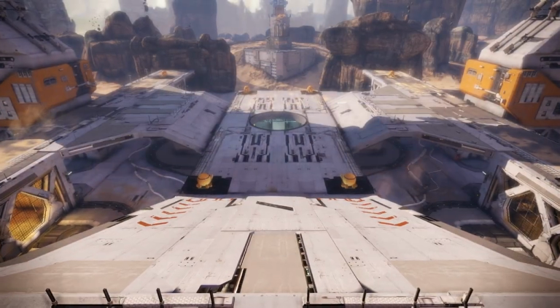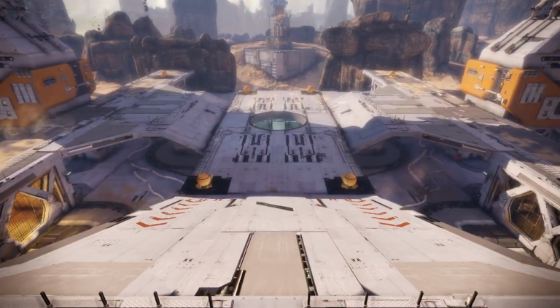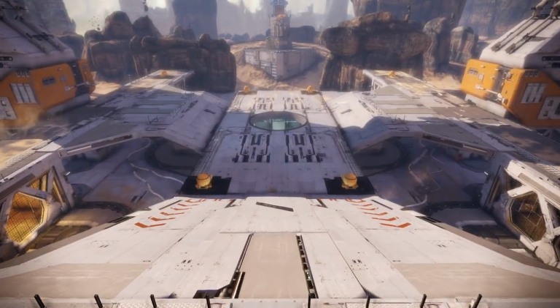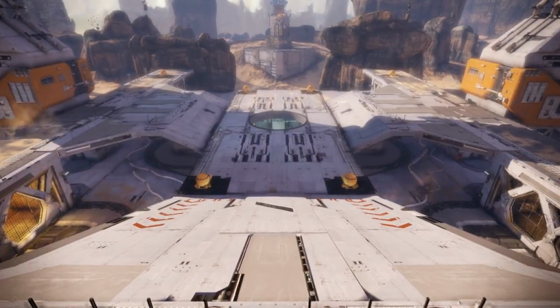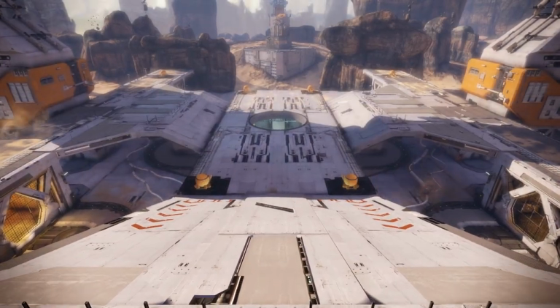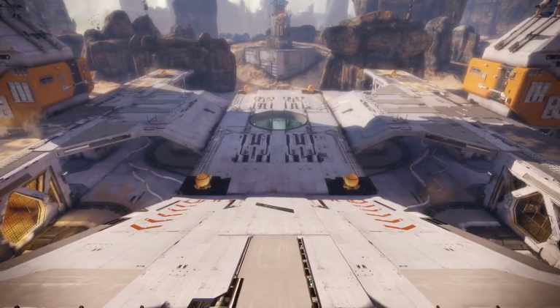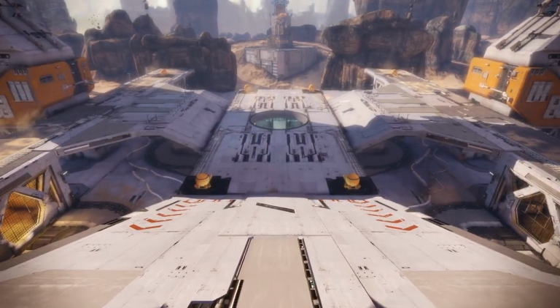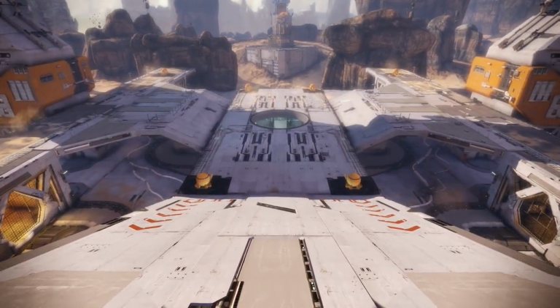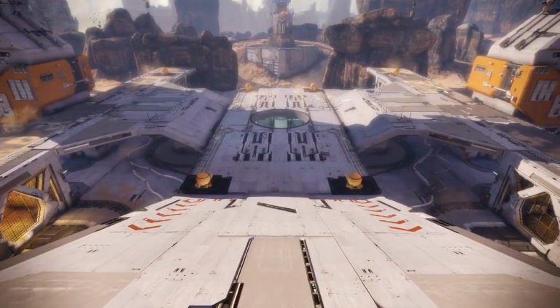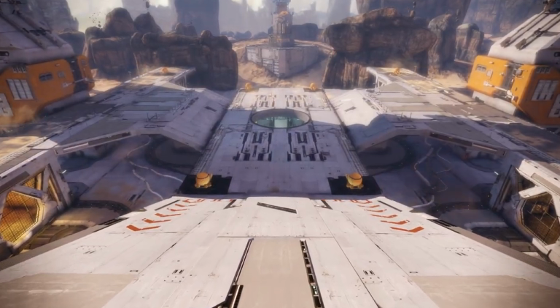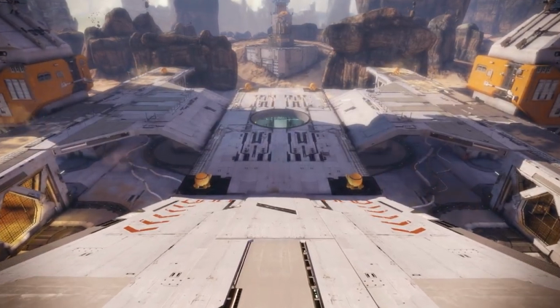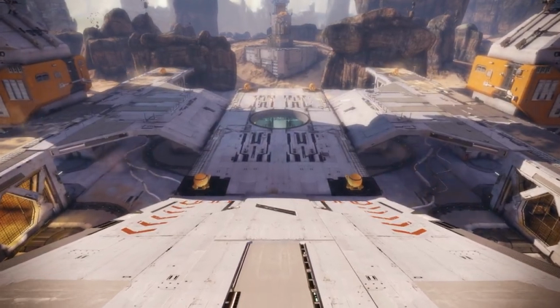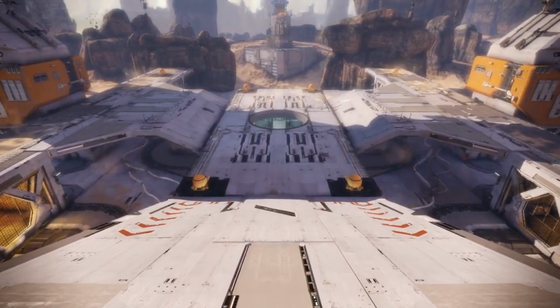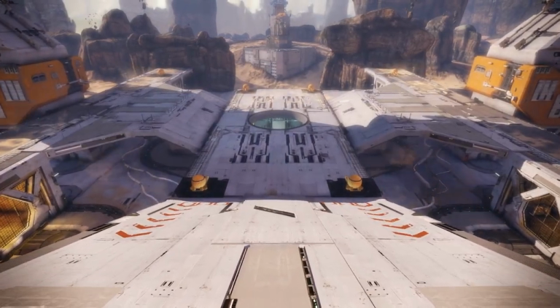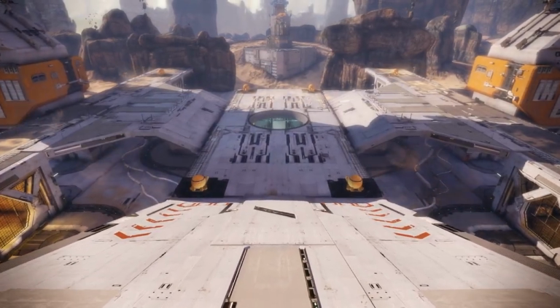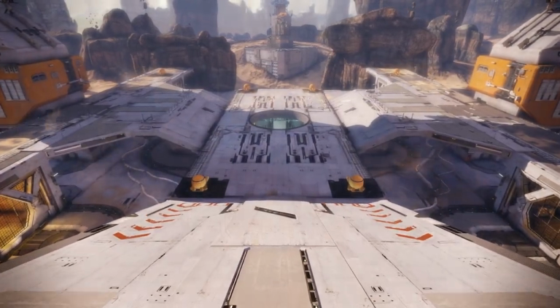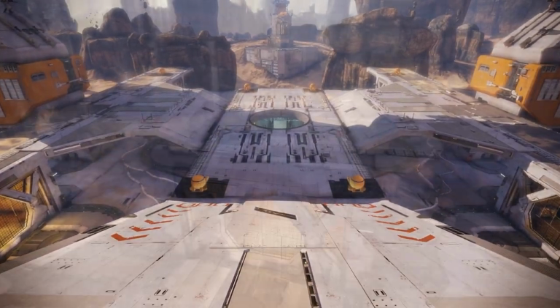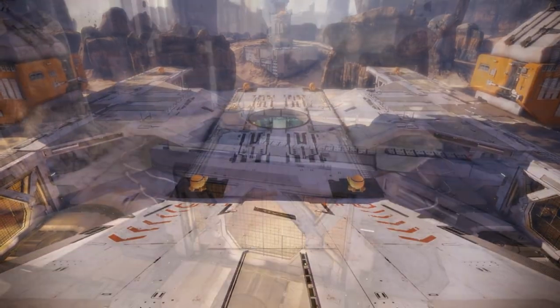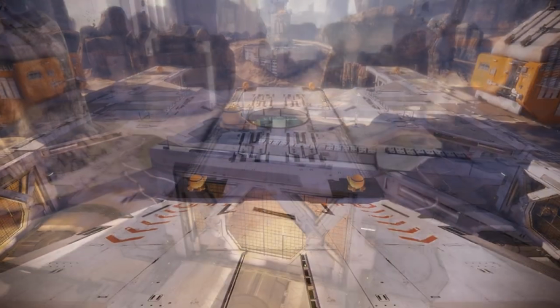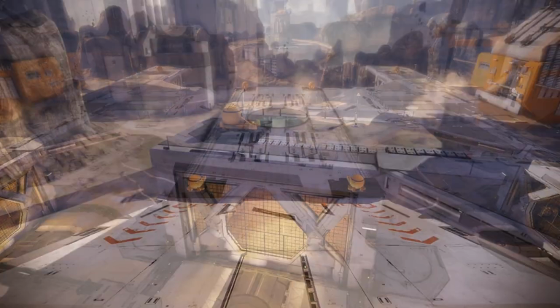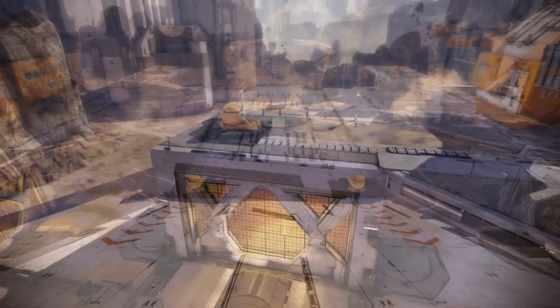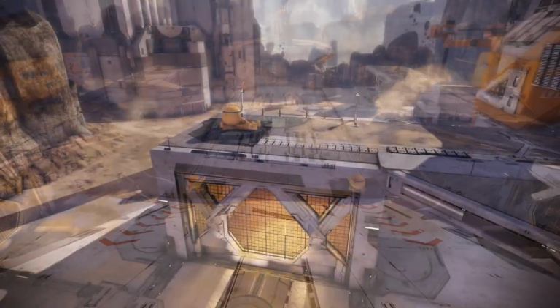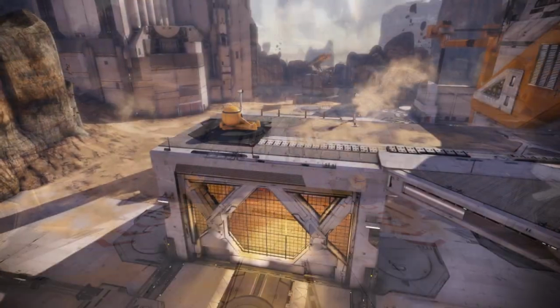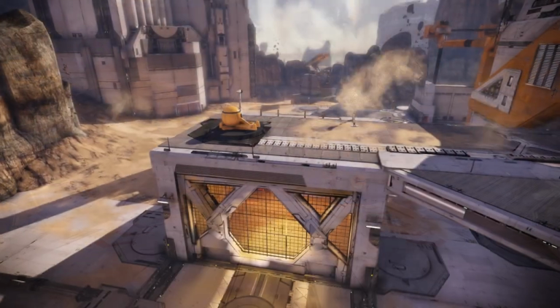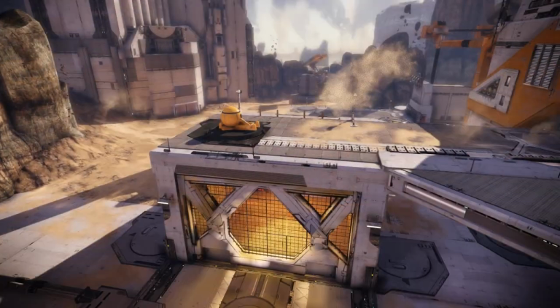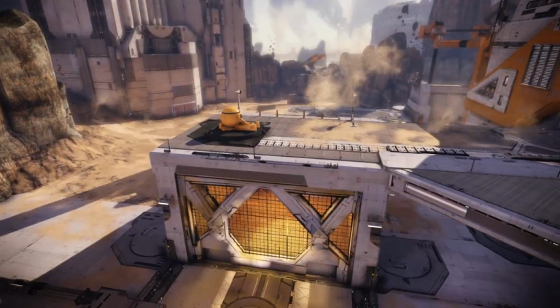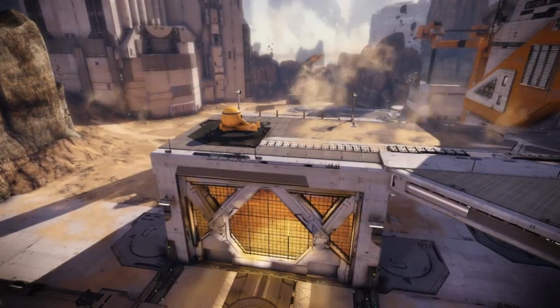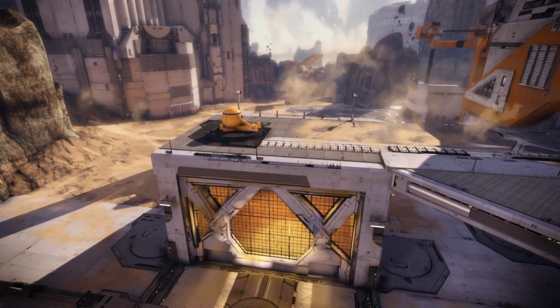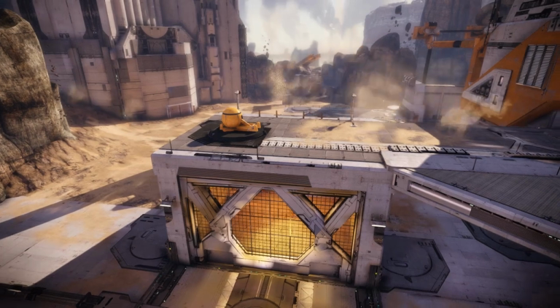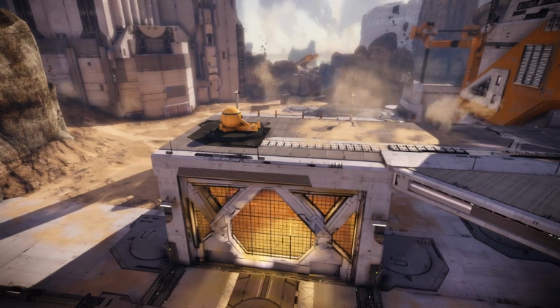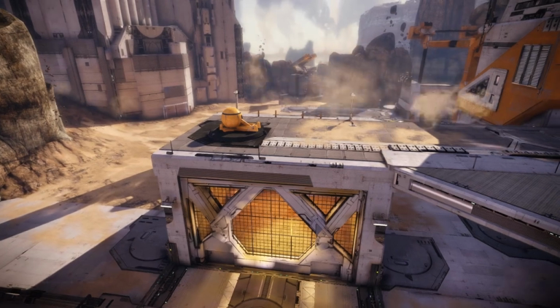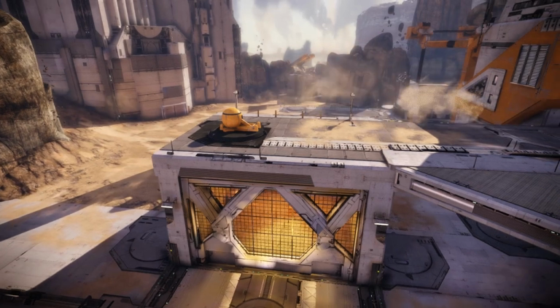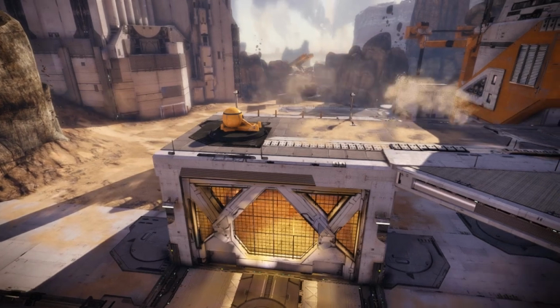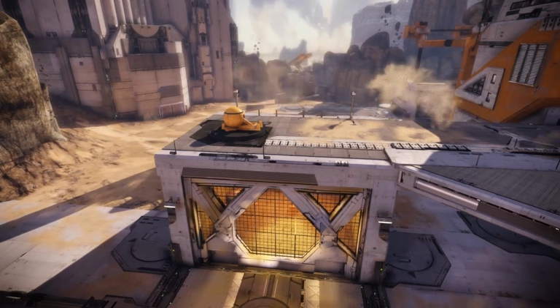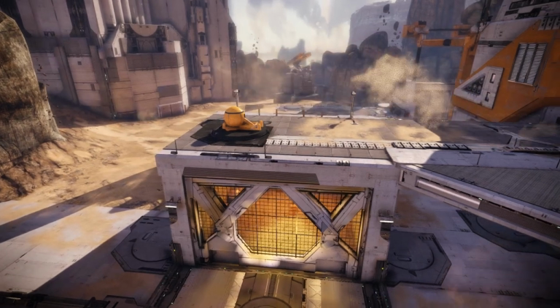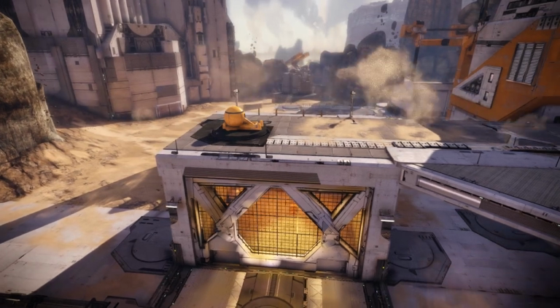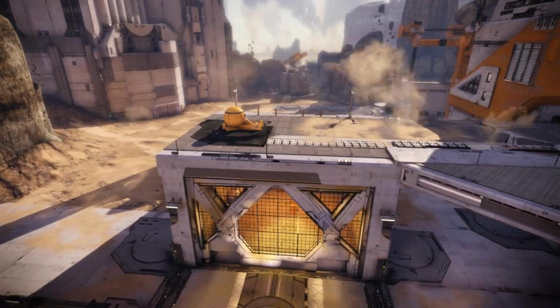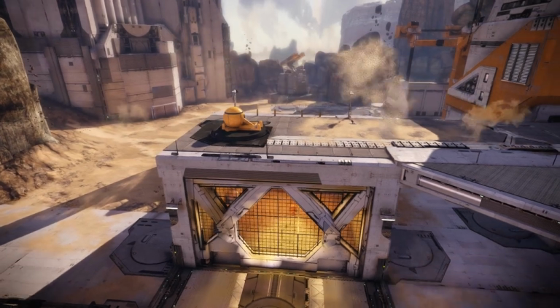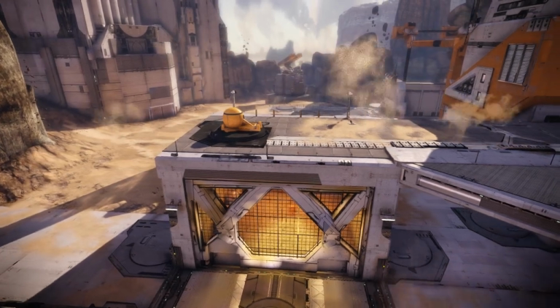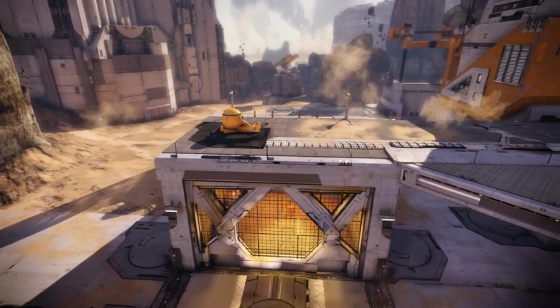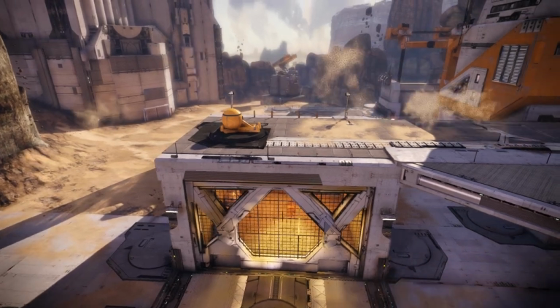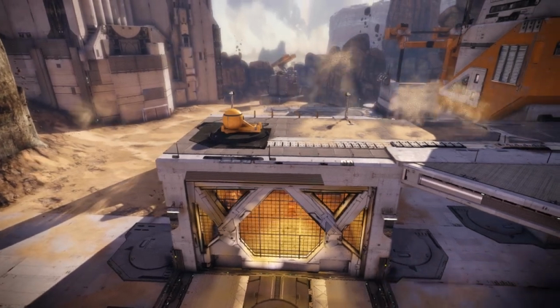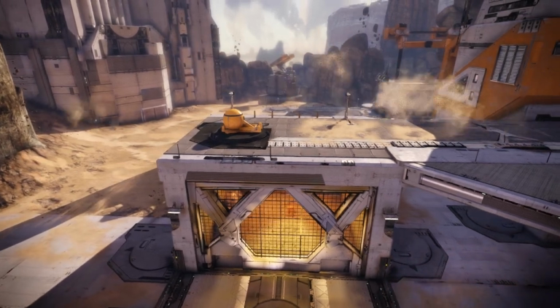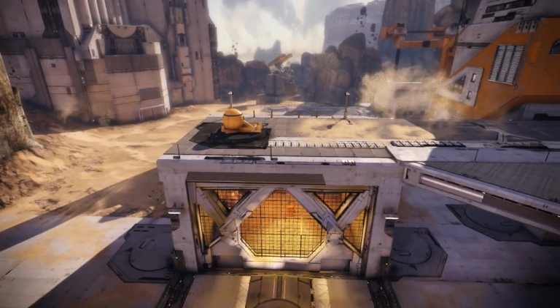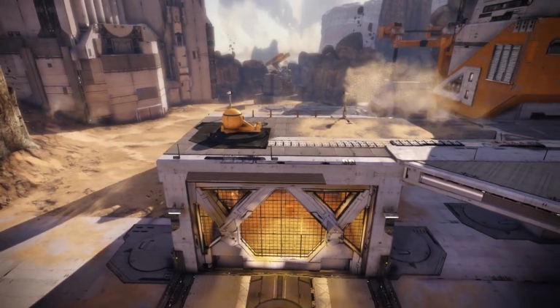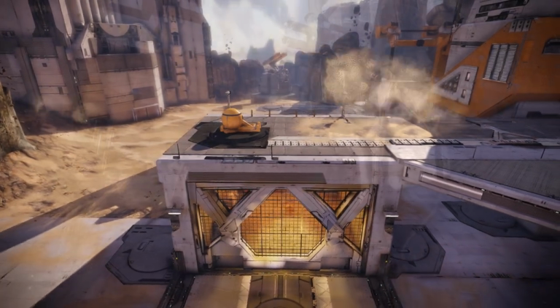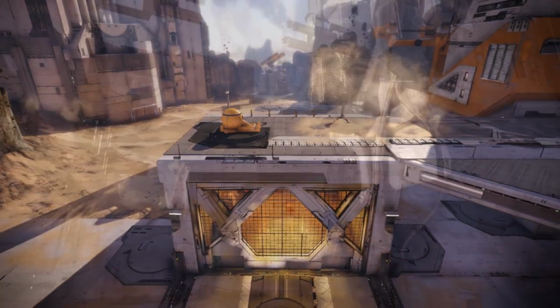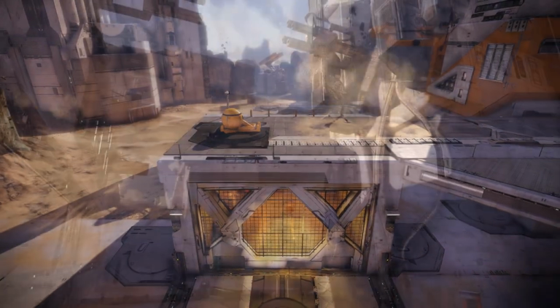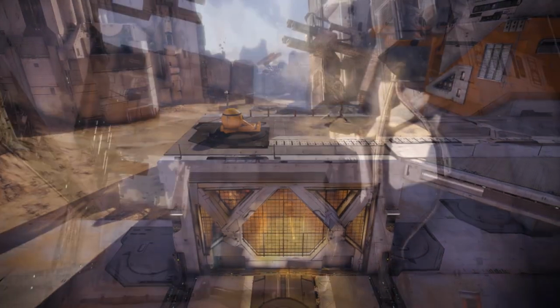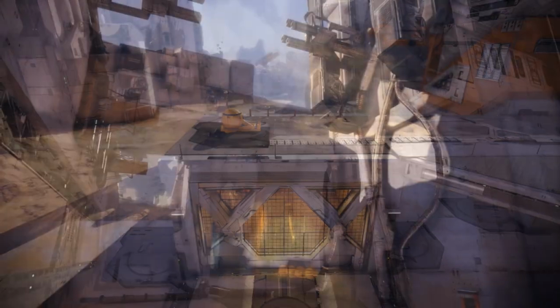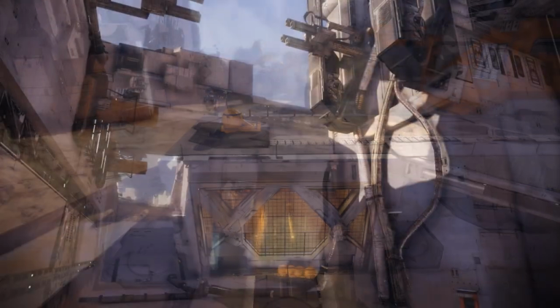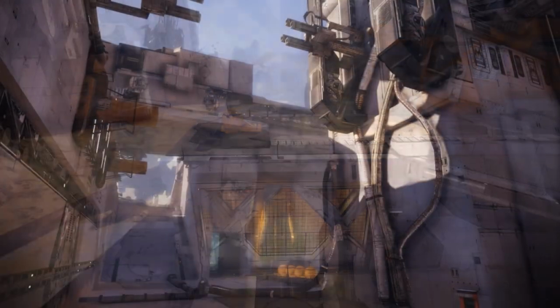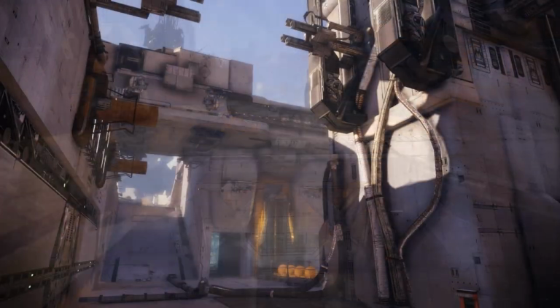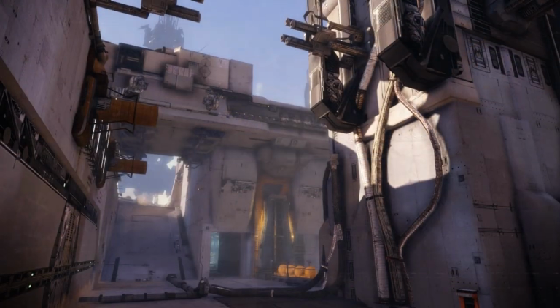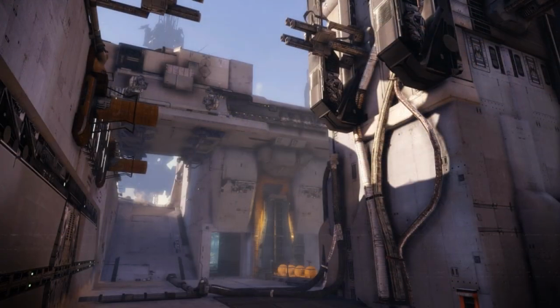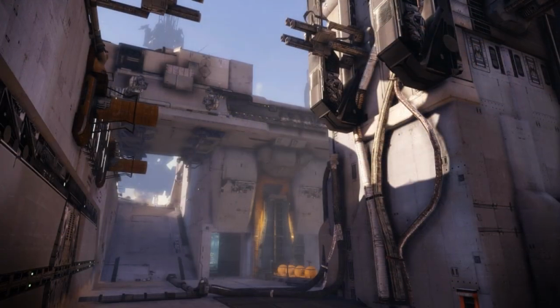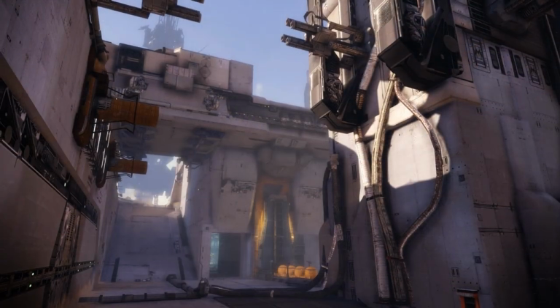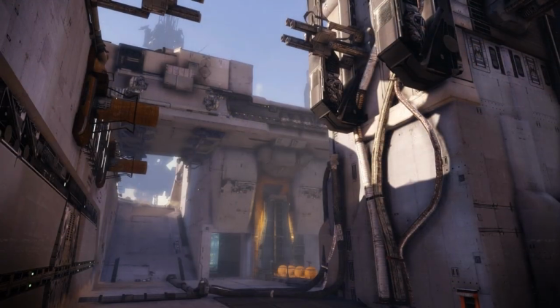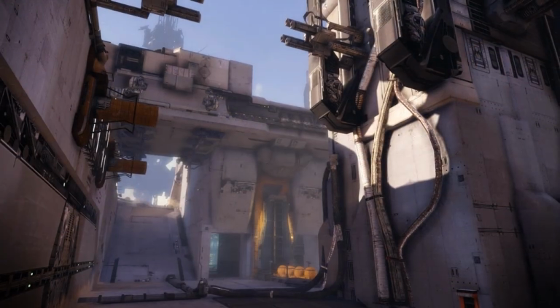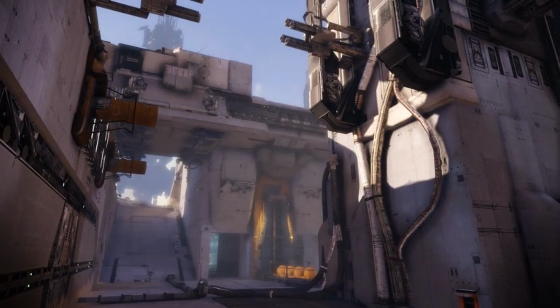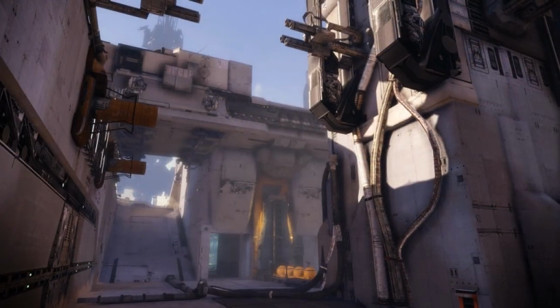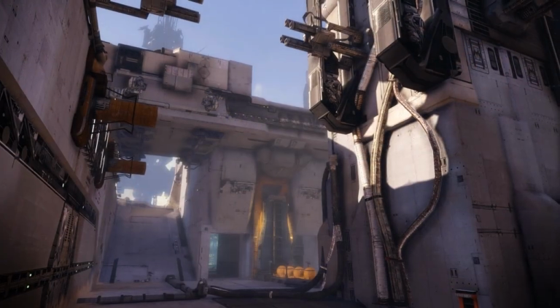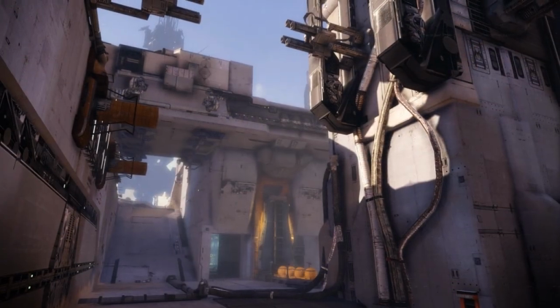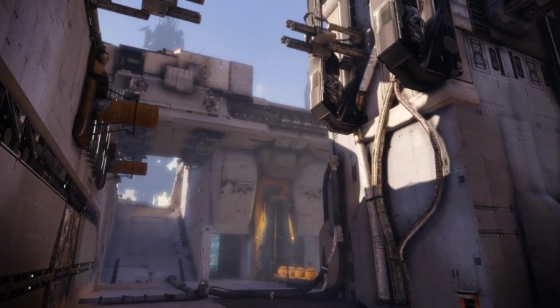Facility is a symmetrical level. In the center of the environment lies the structure itself, which boasts open air platforms above and tight interiors below.